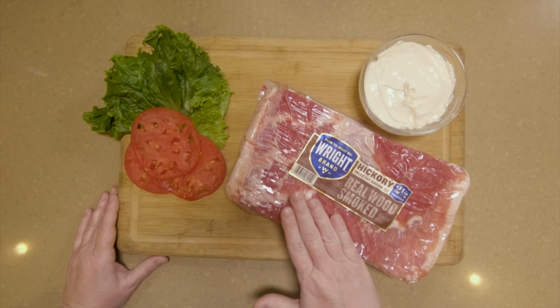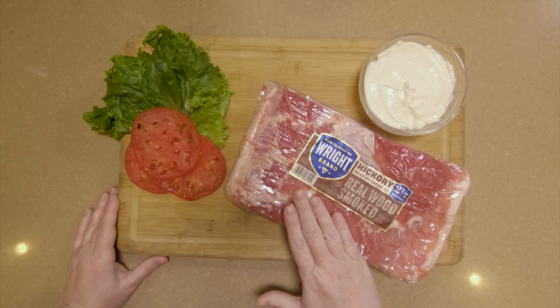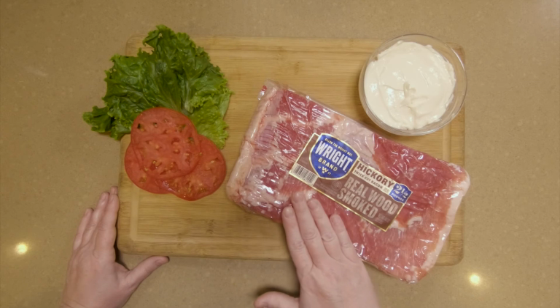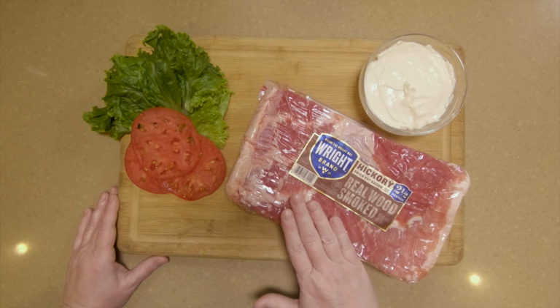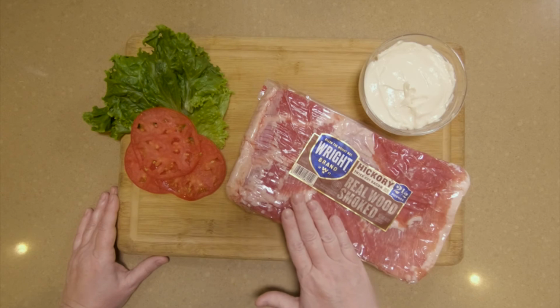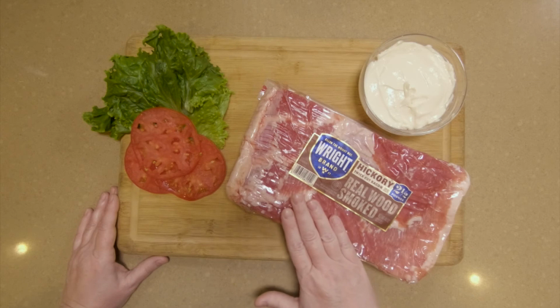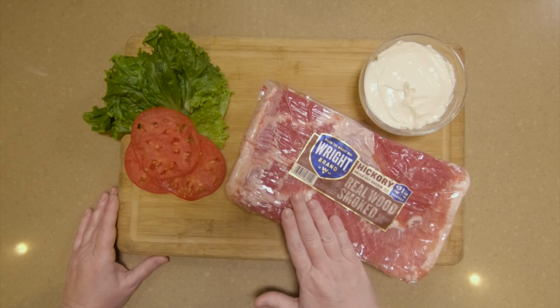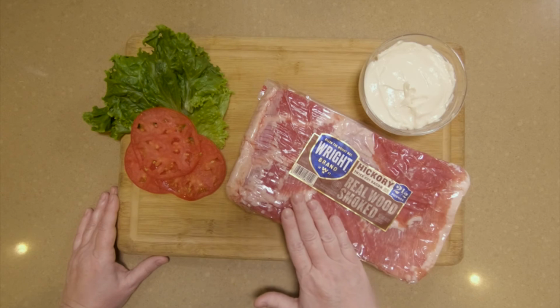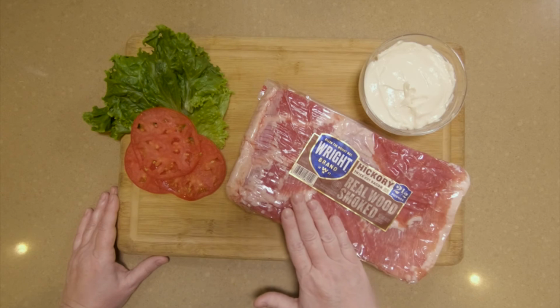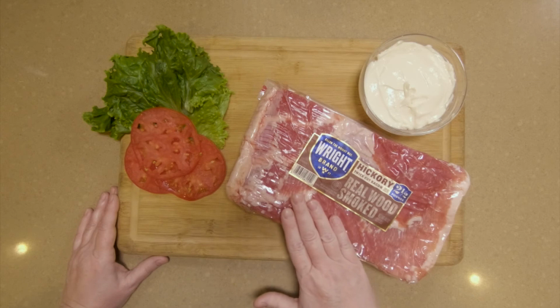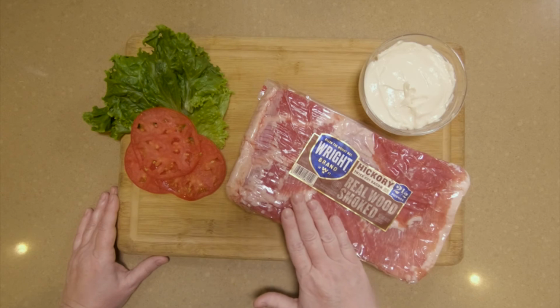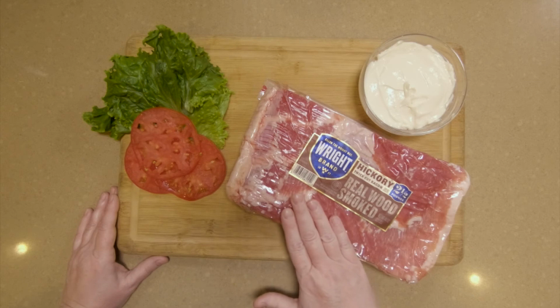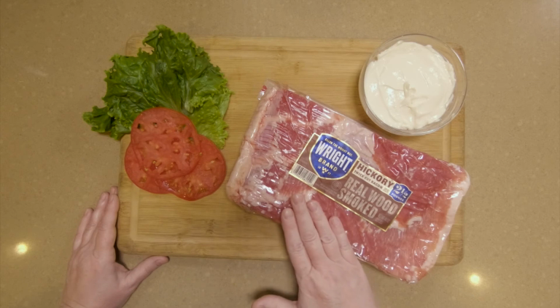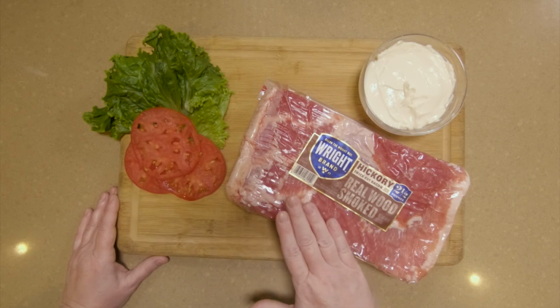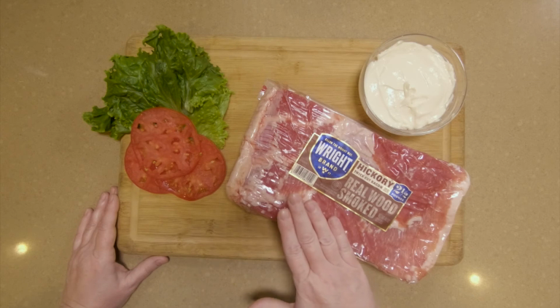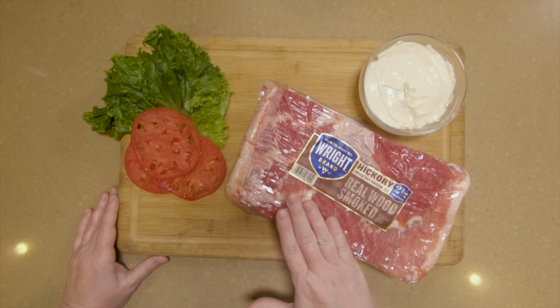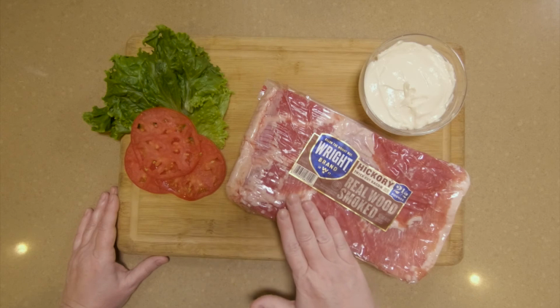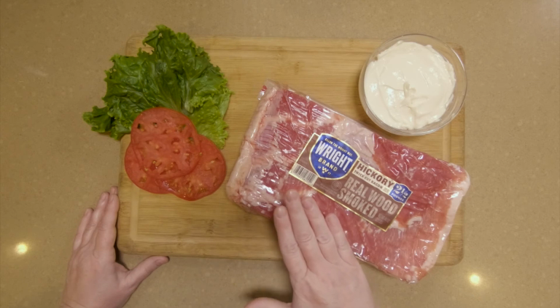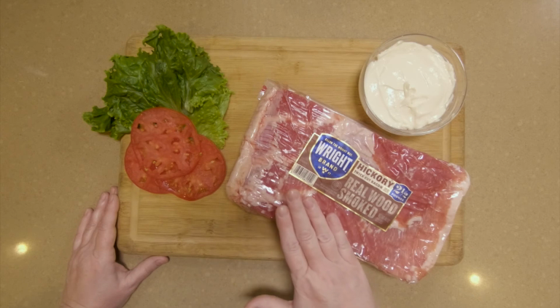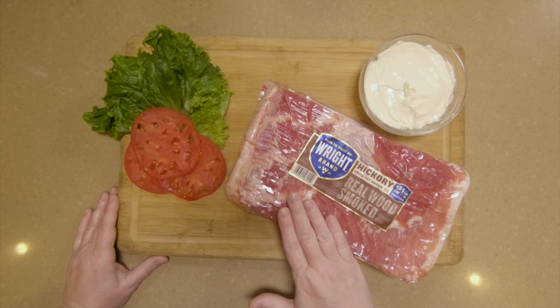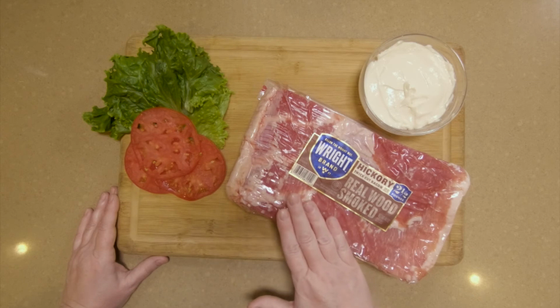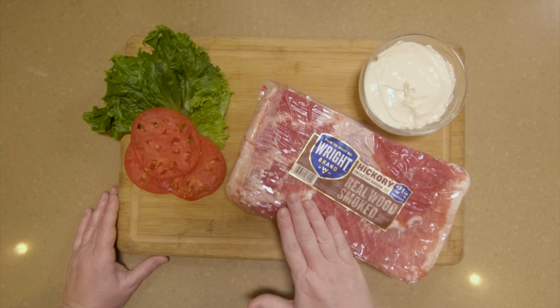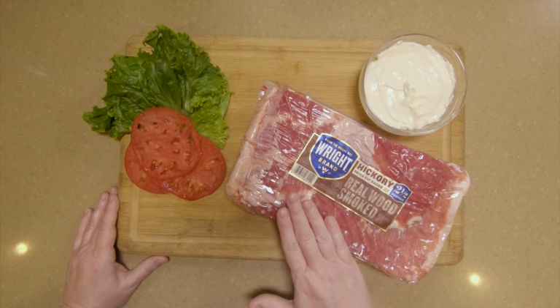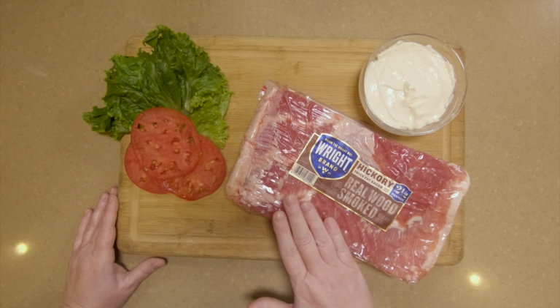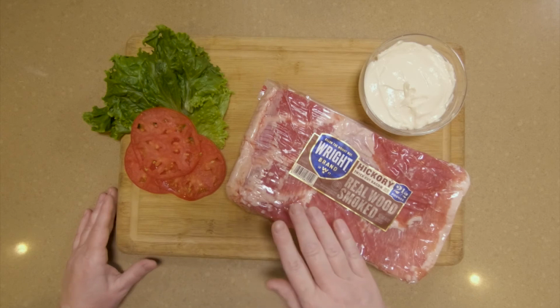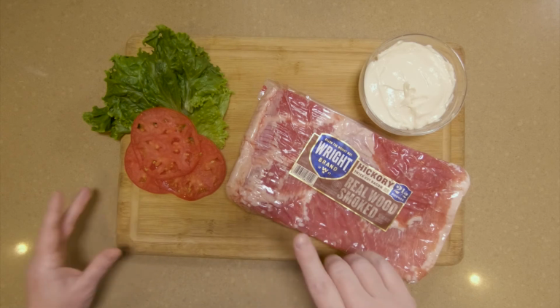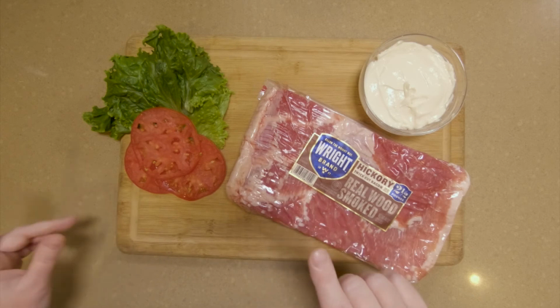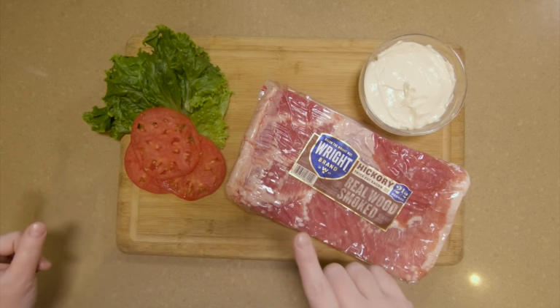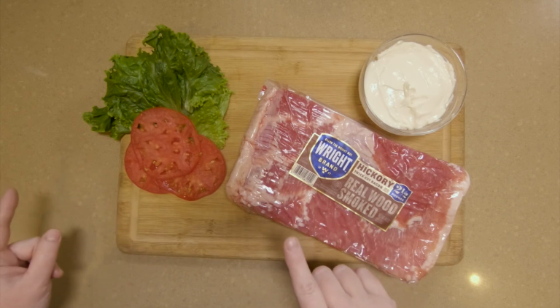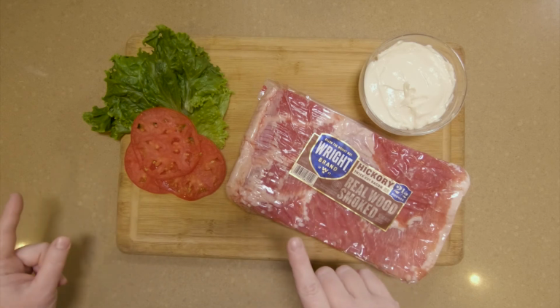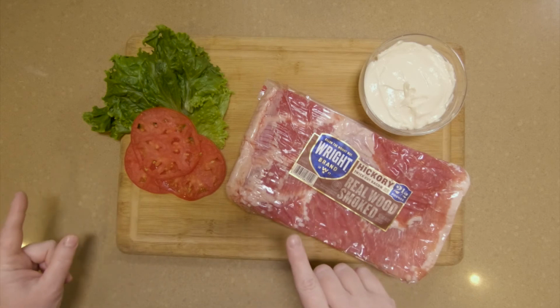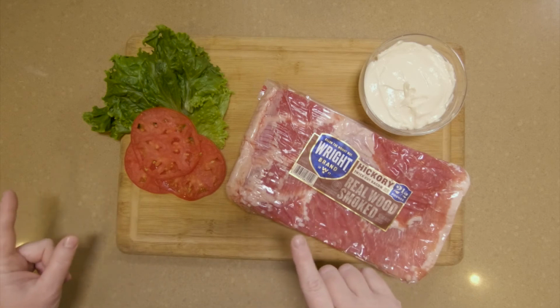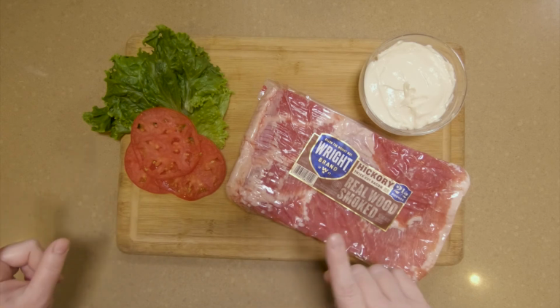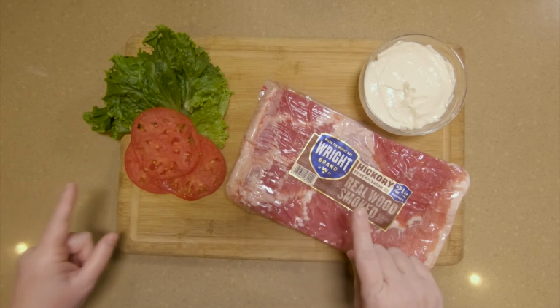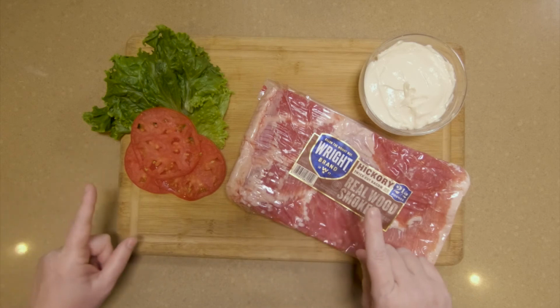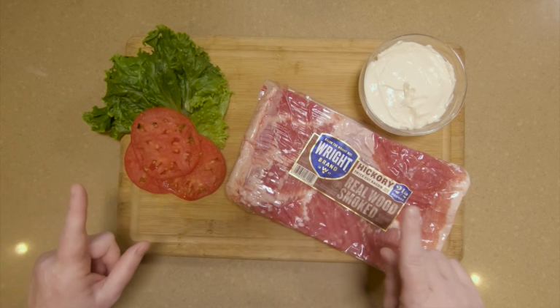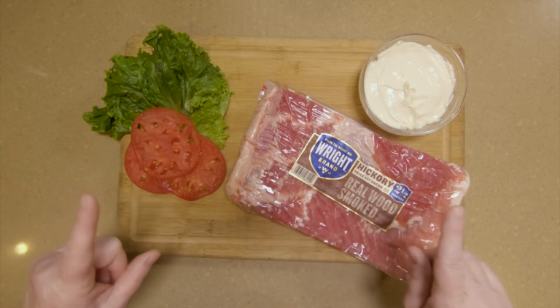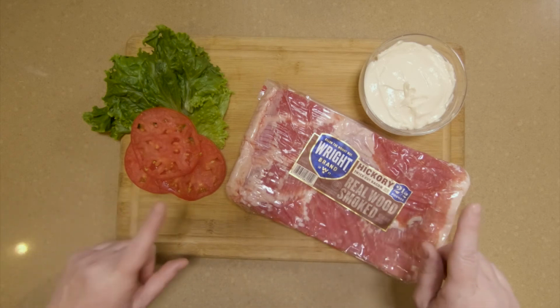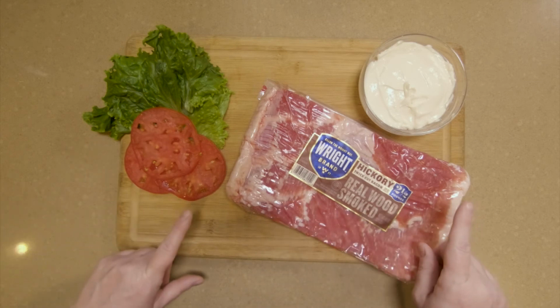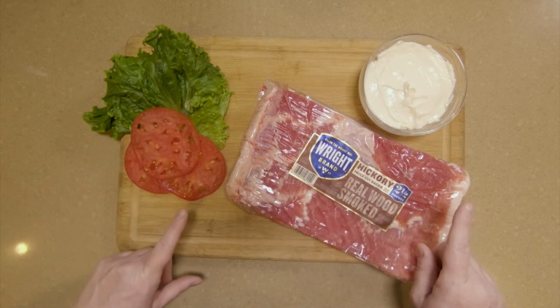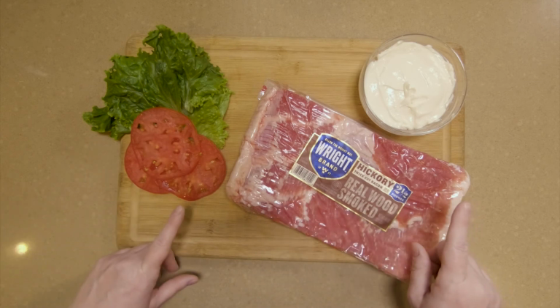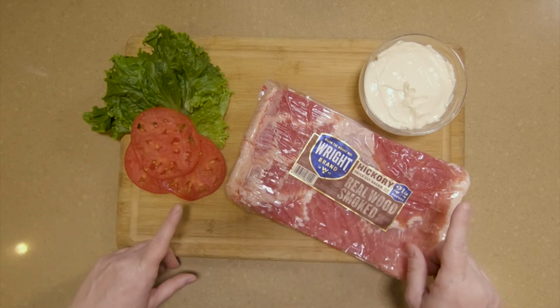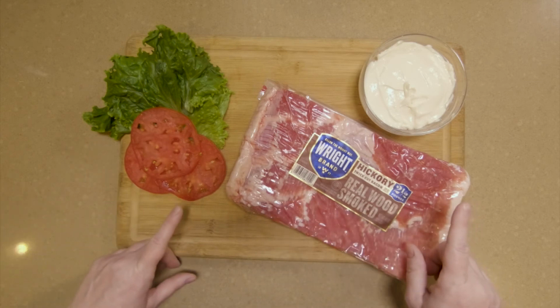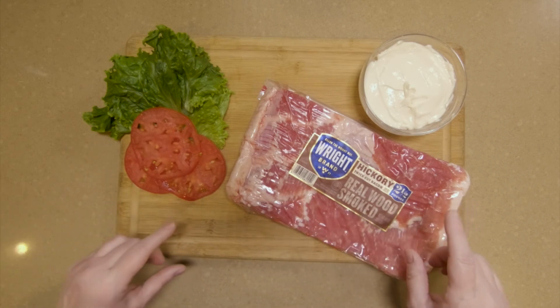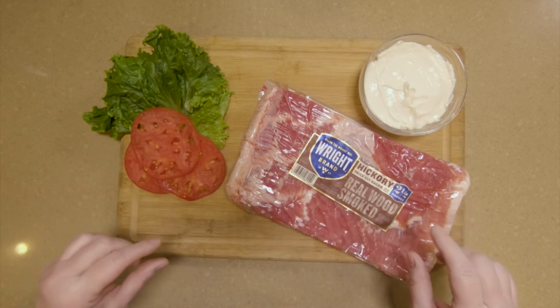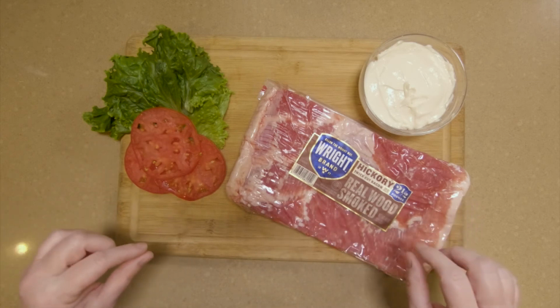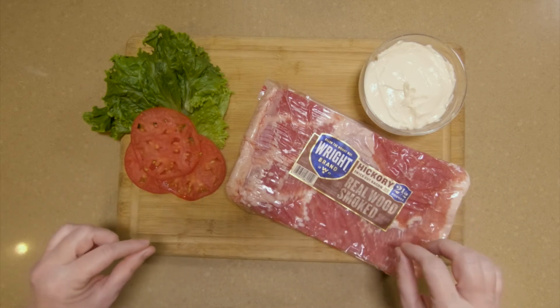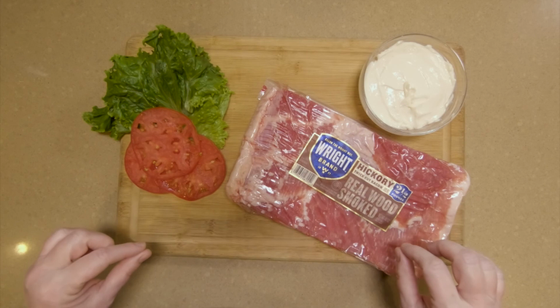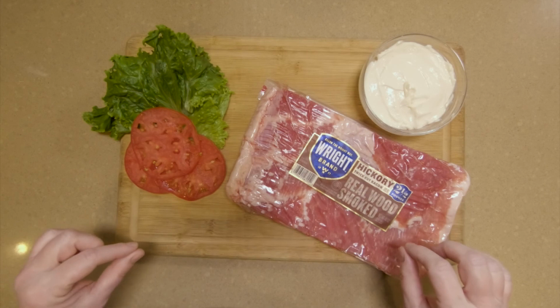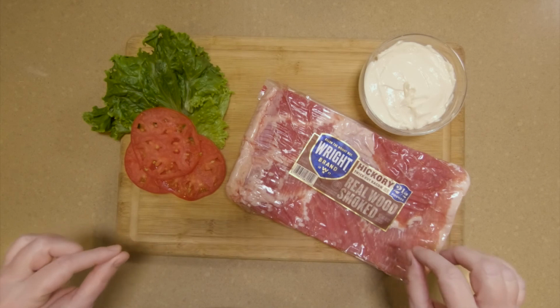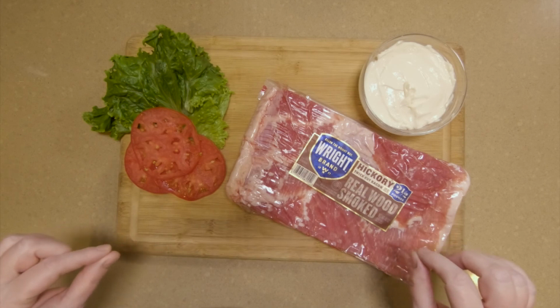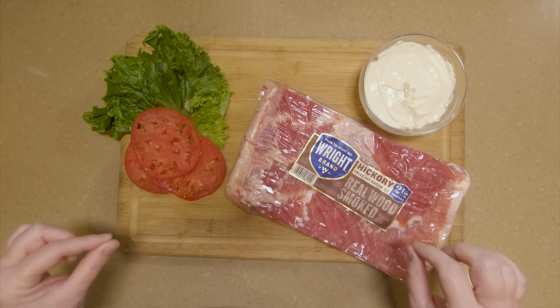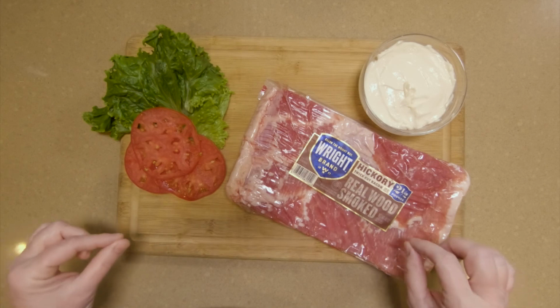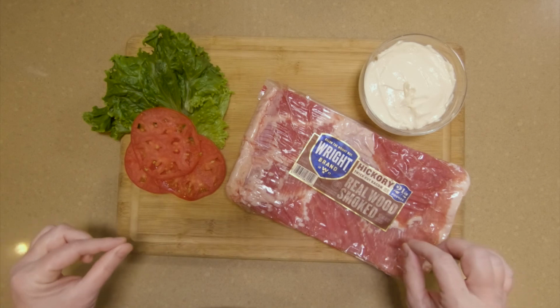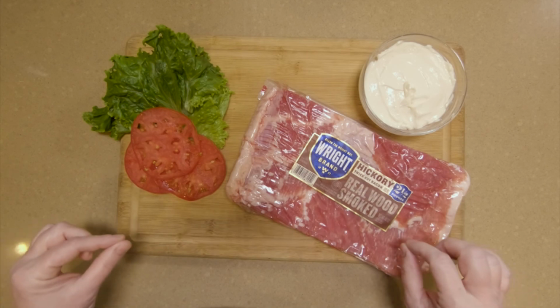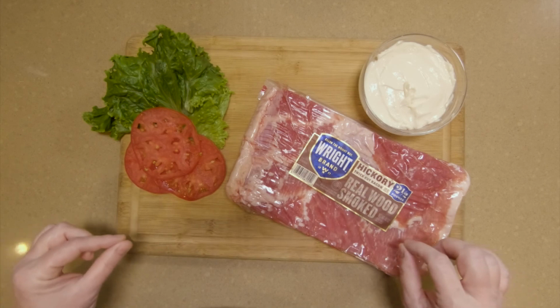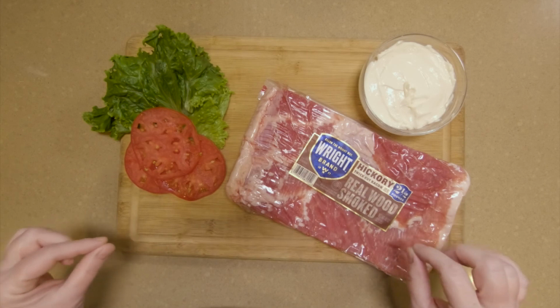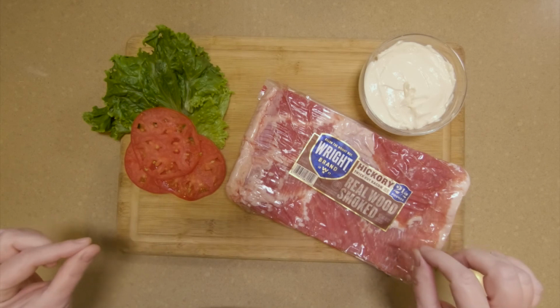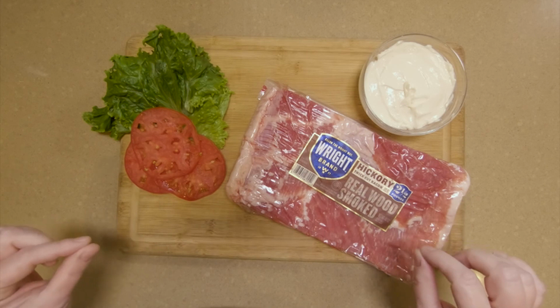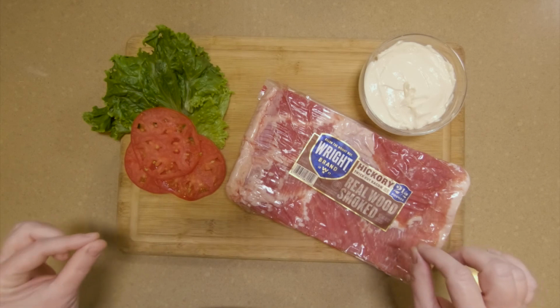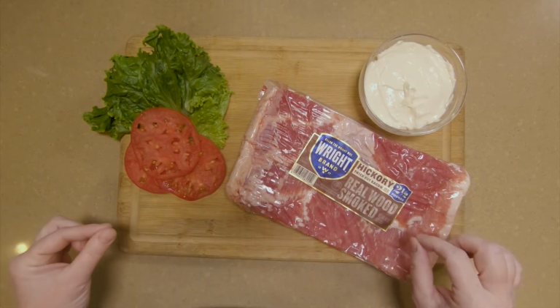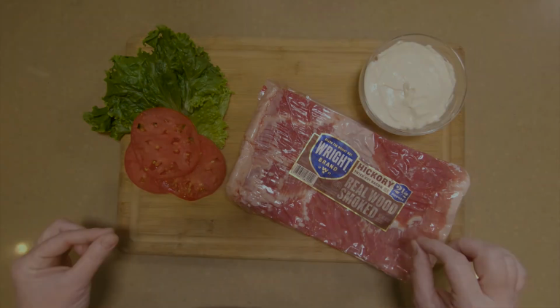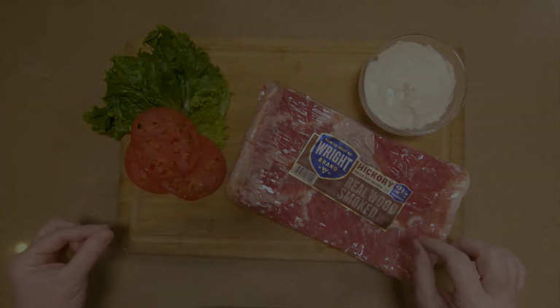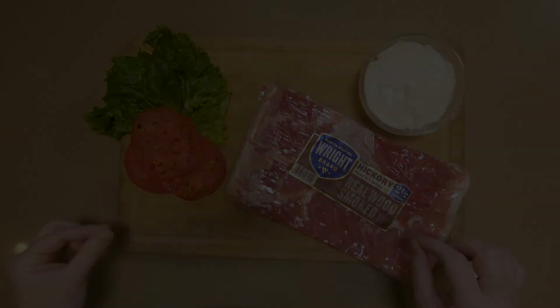Be sure to watch our video on how to build a BLT, because we are going to show you how to bake it in the oven so that it comes out perfect every time.